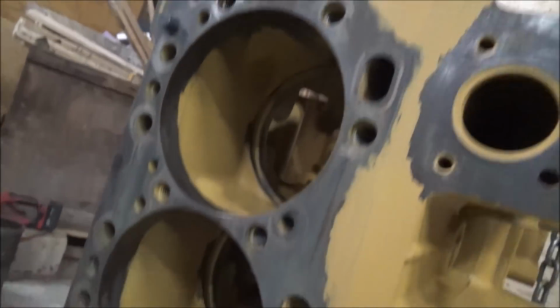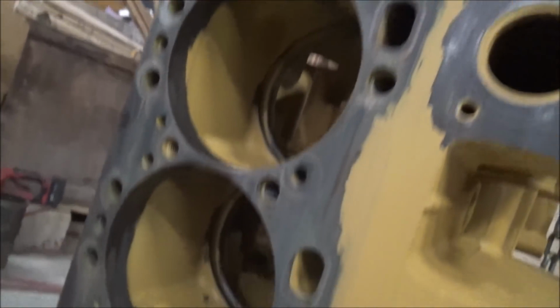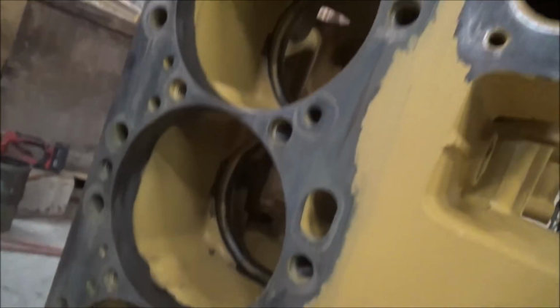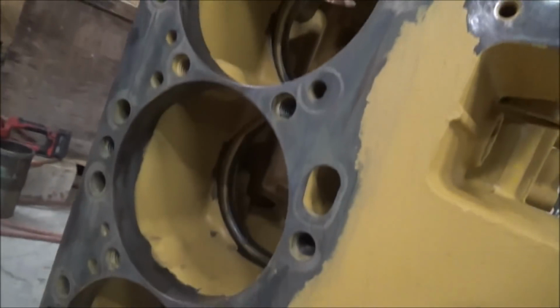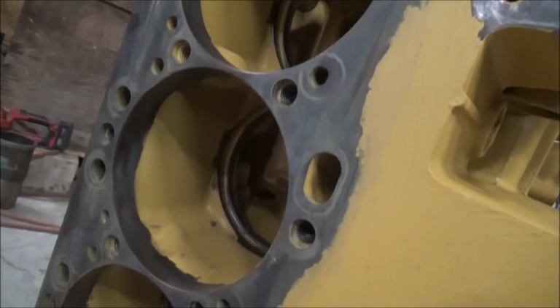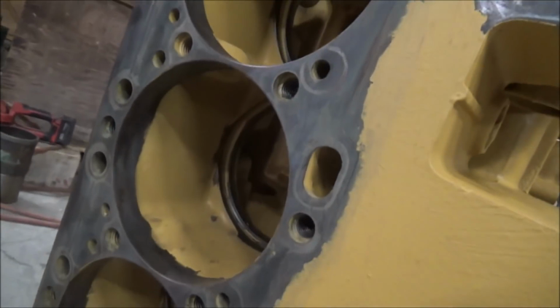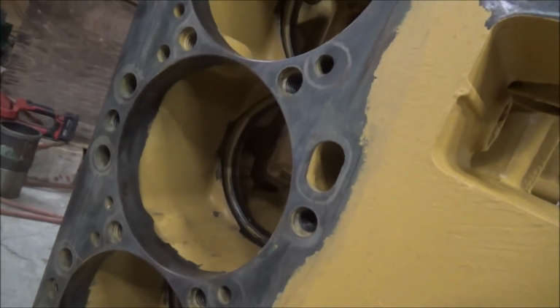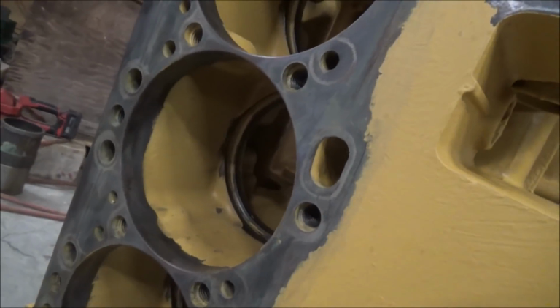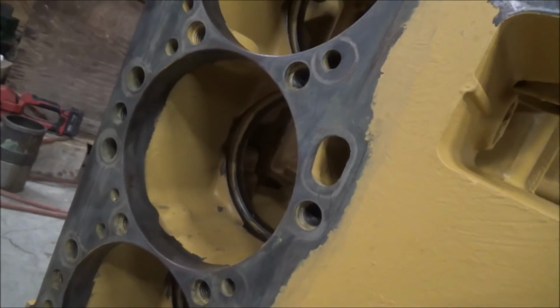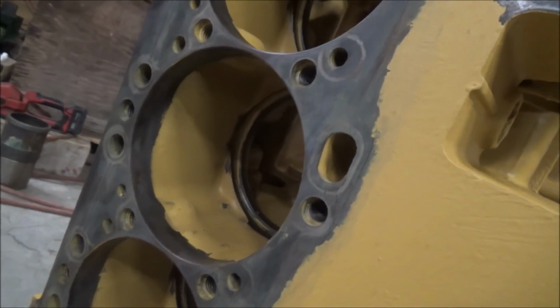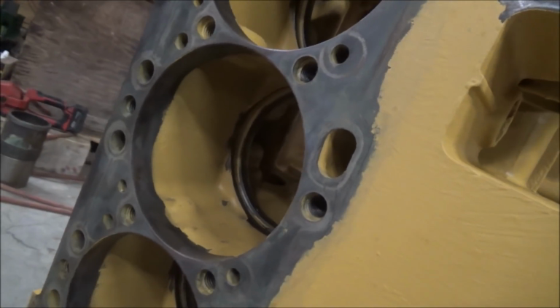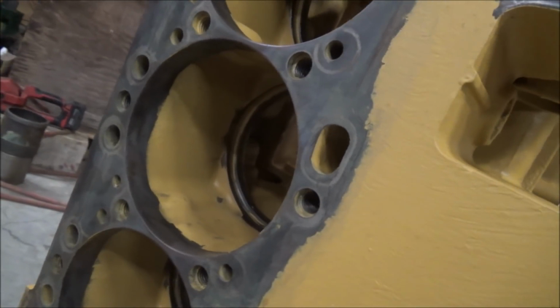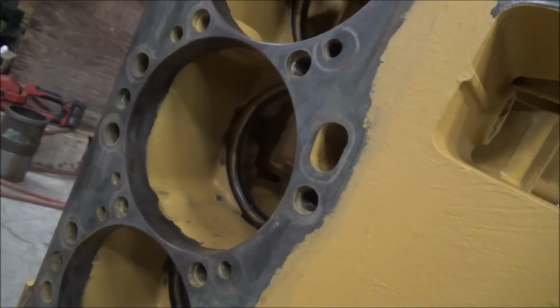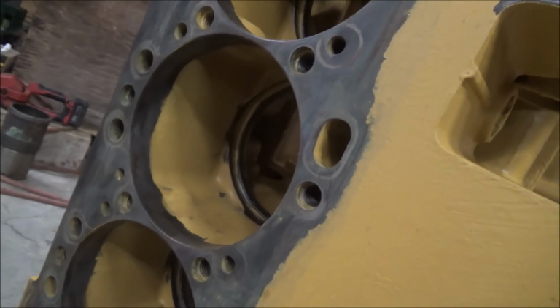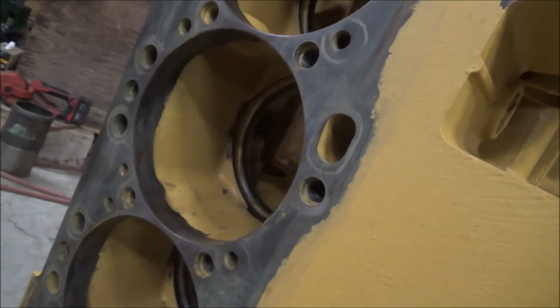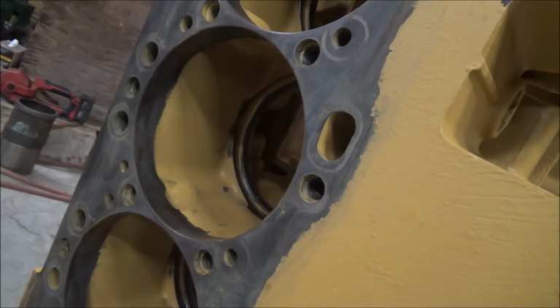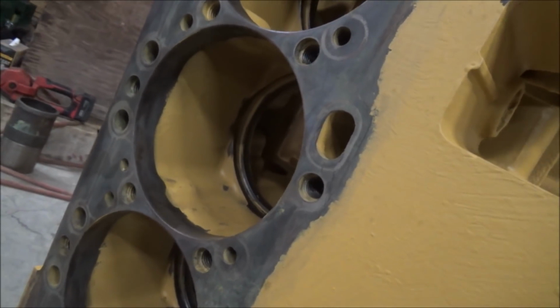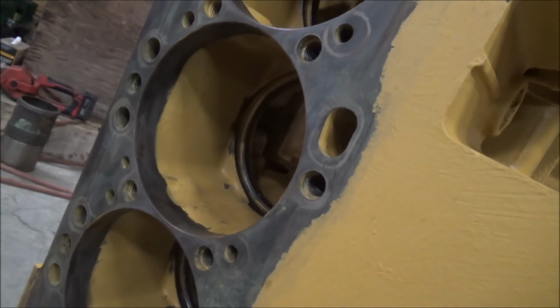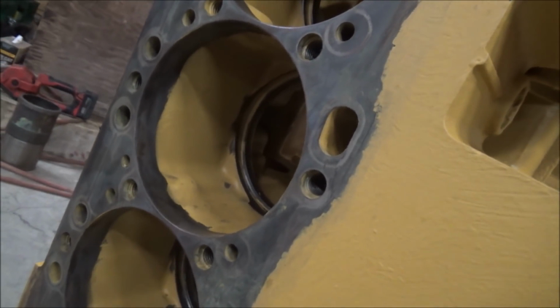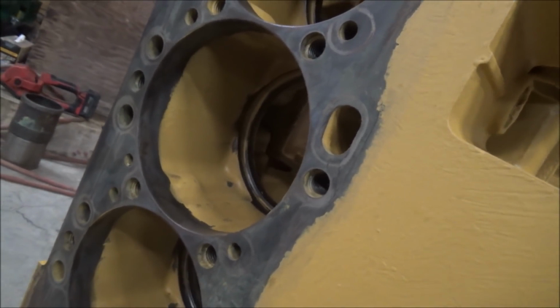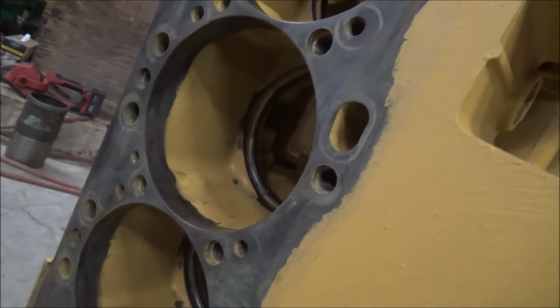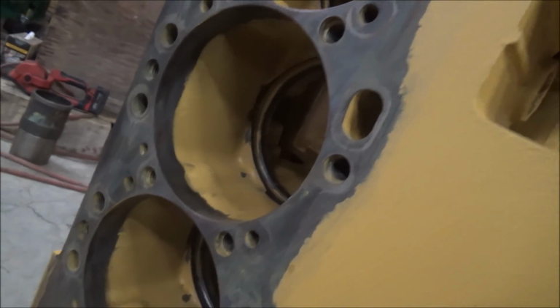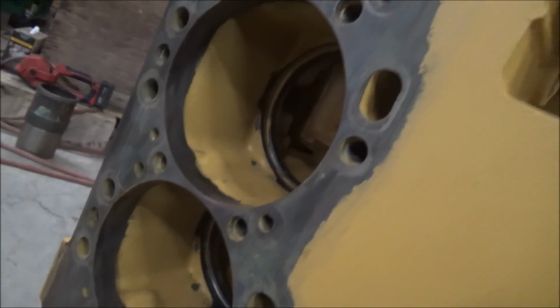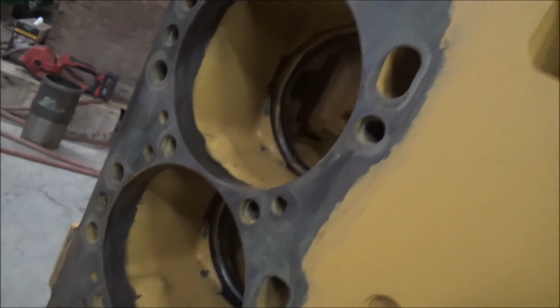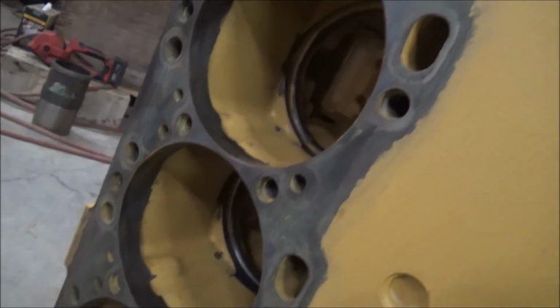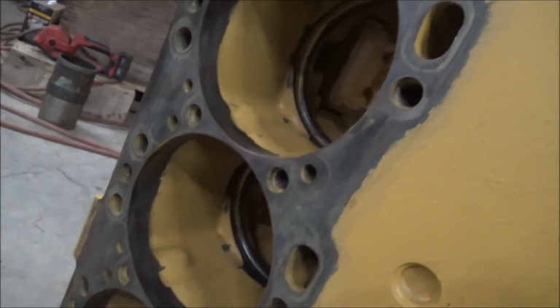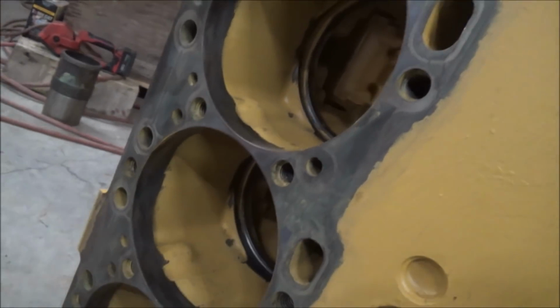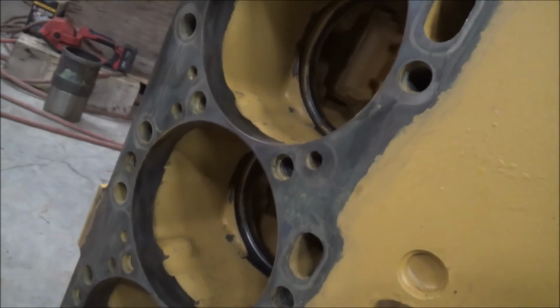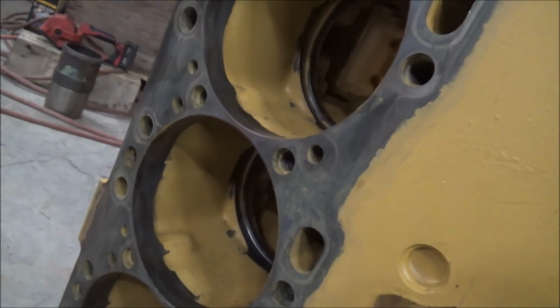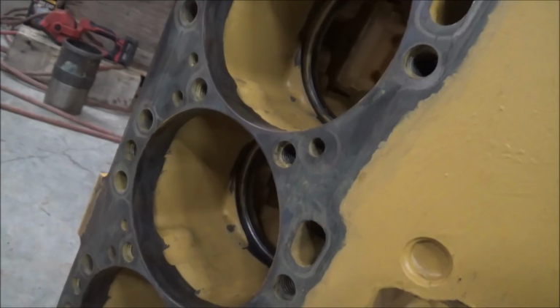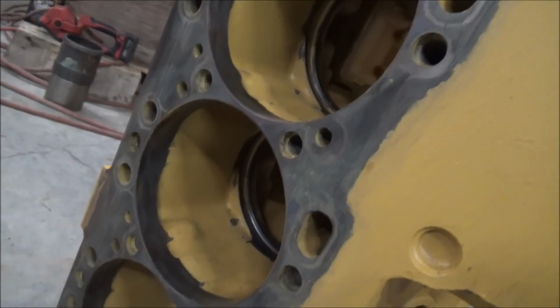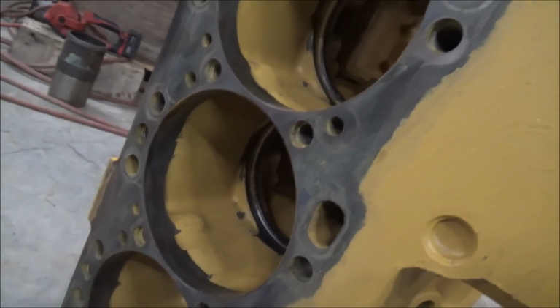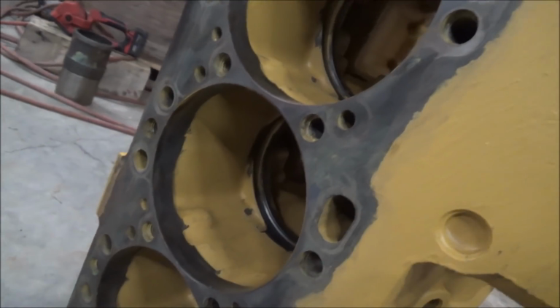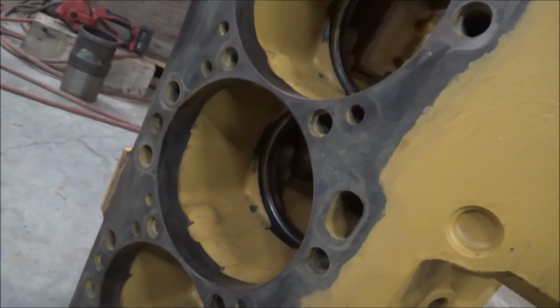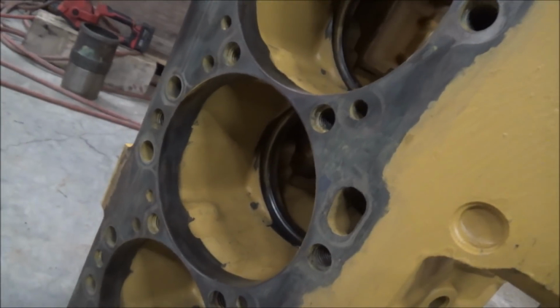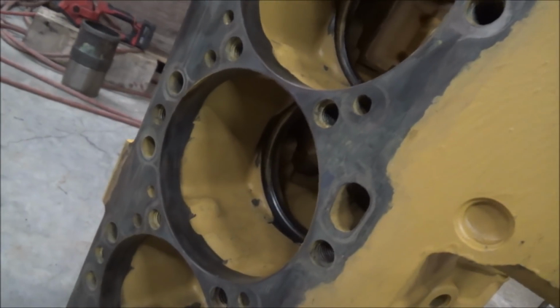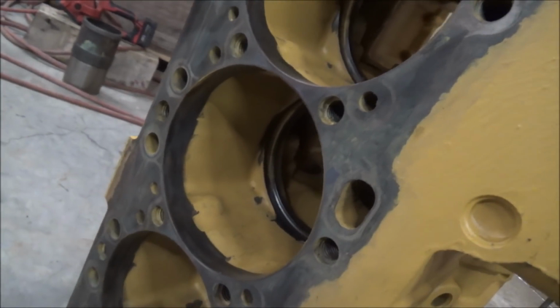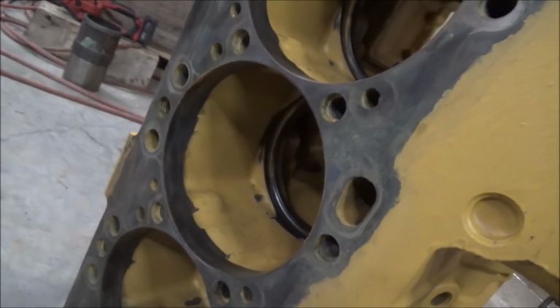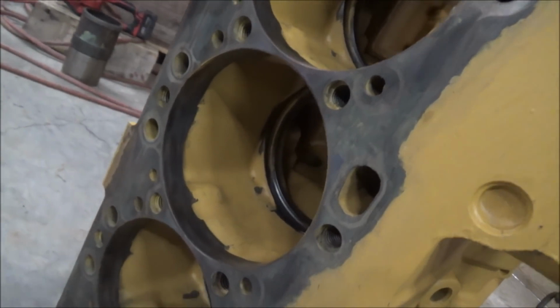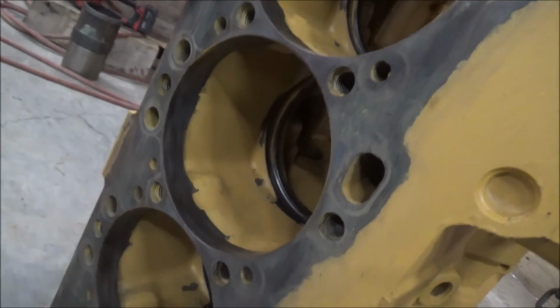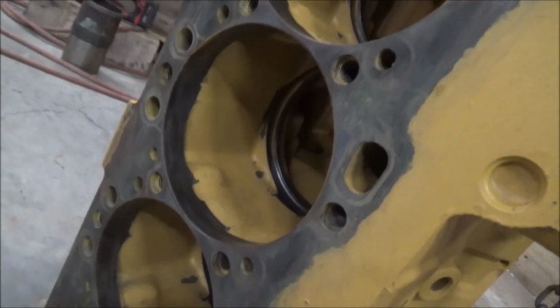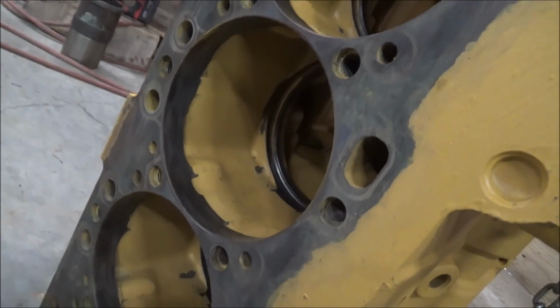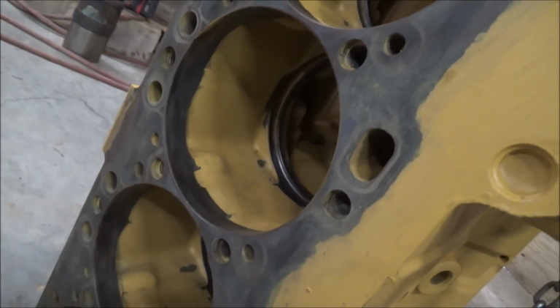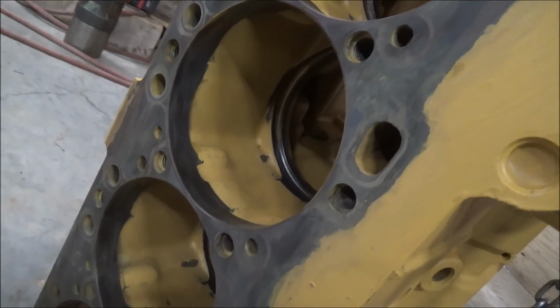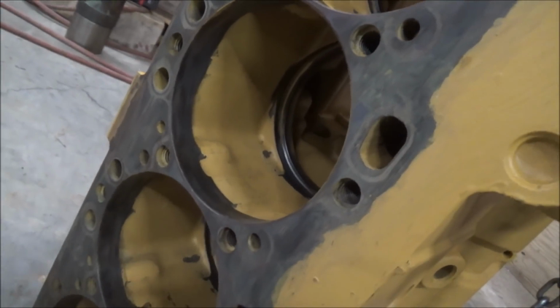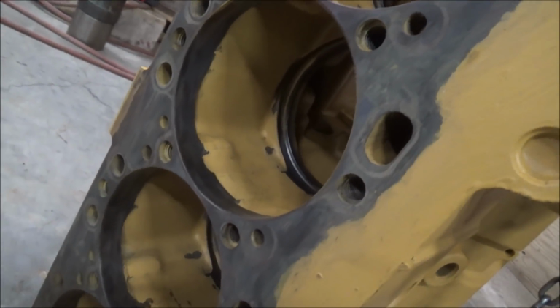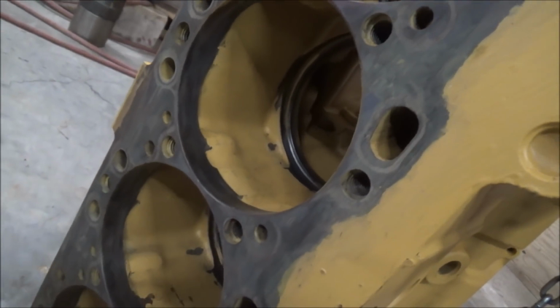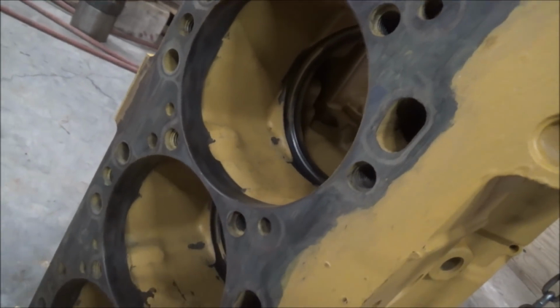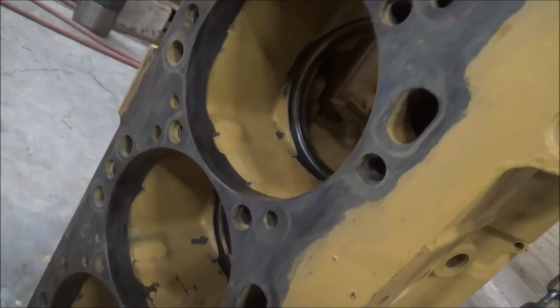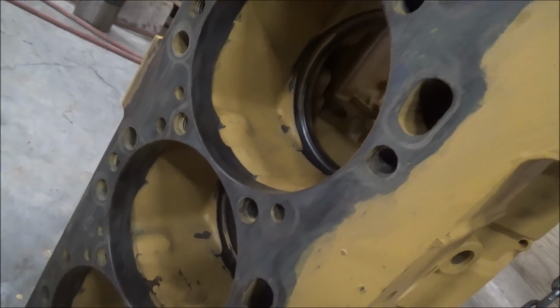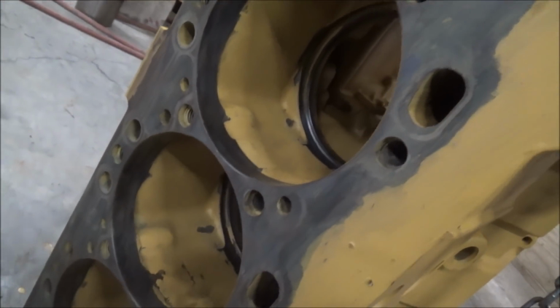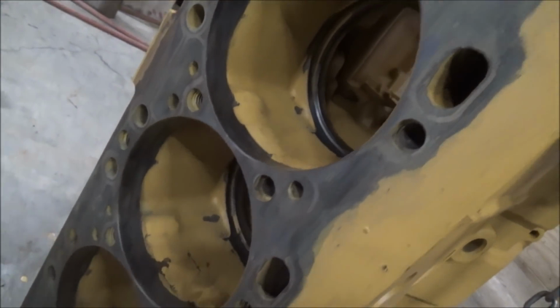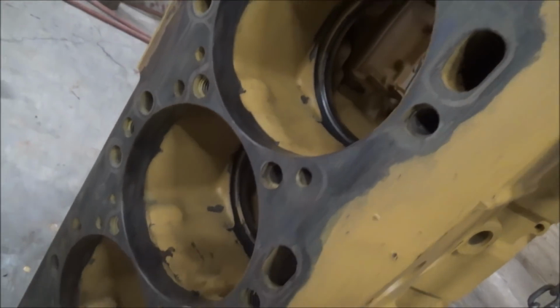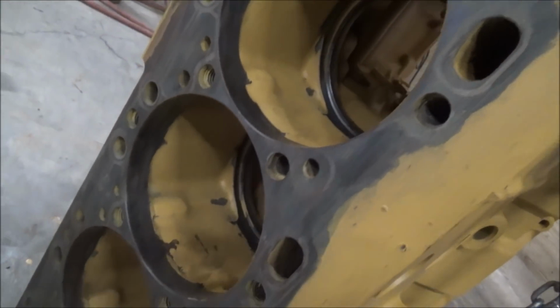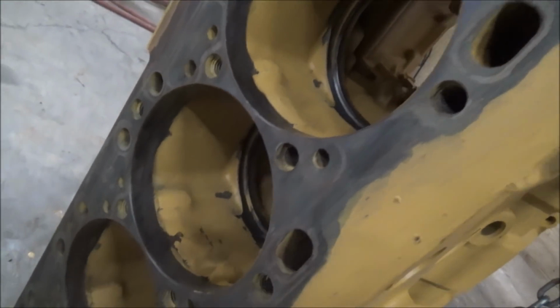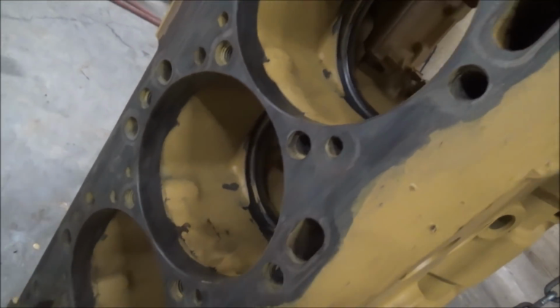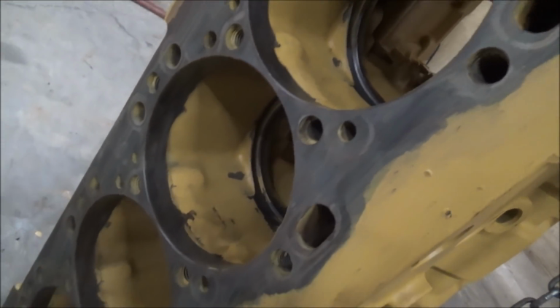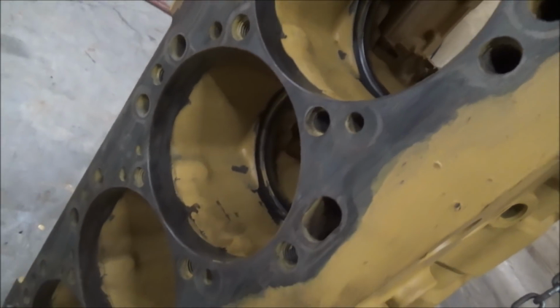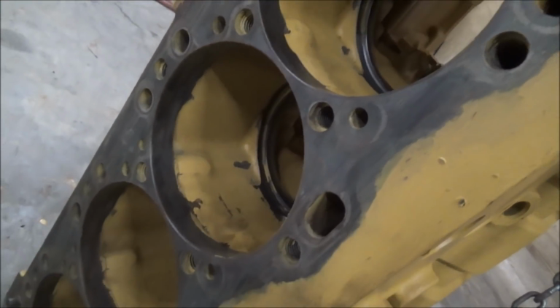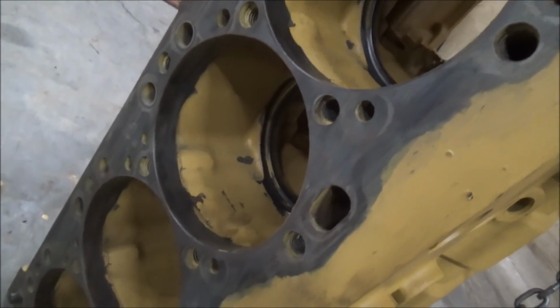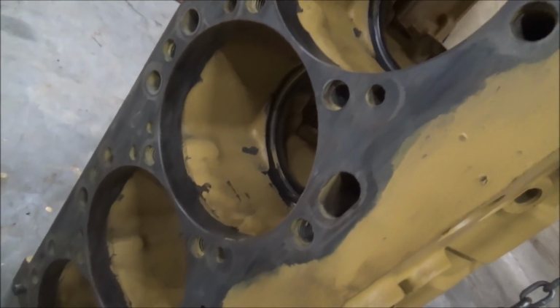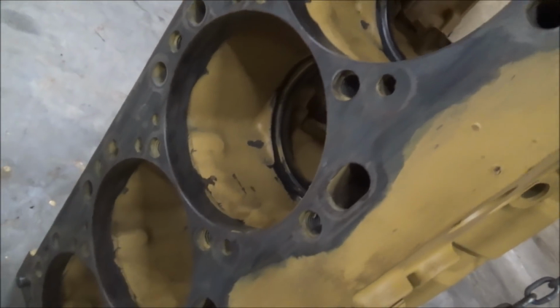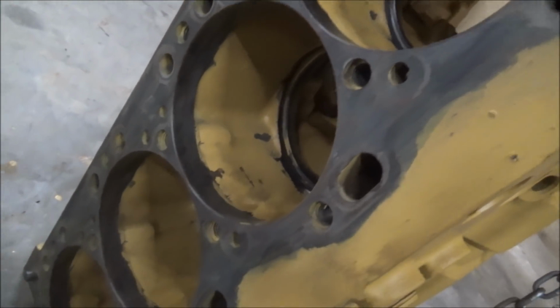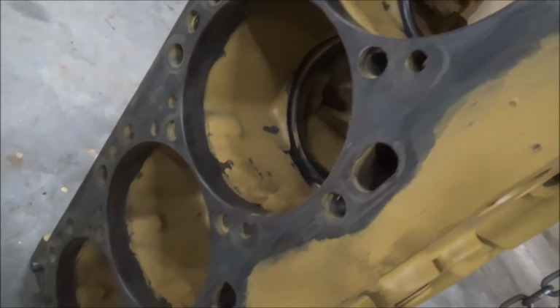I don't know exactly how it will last over time, but for now it looks good. I like a nice, fresh, clean looking block.